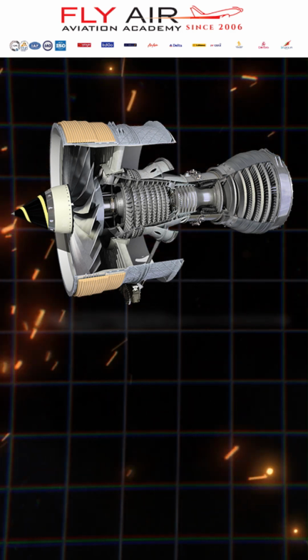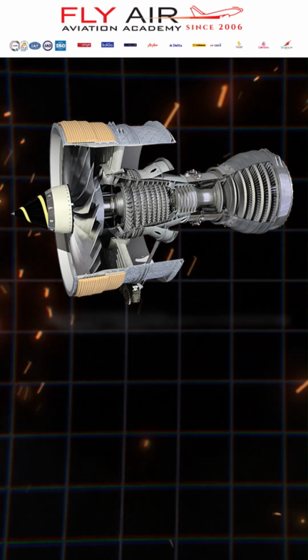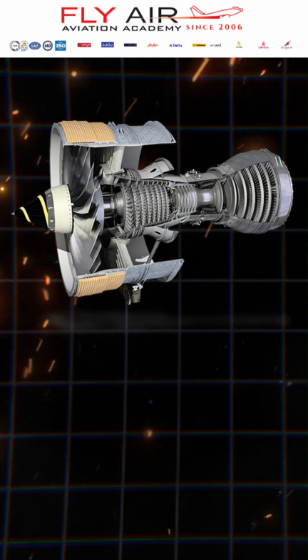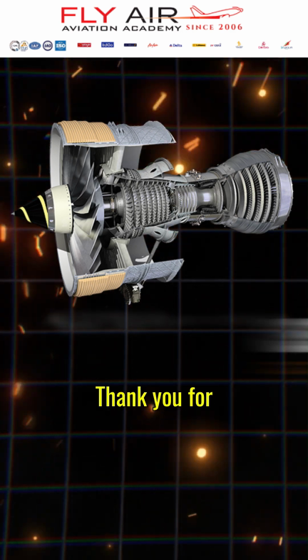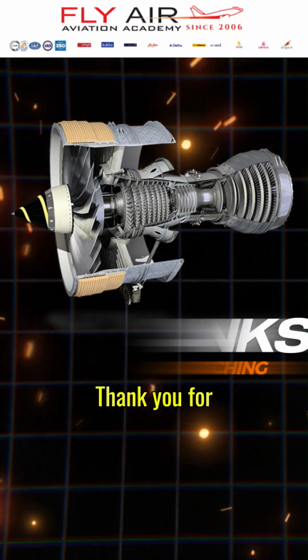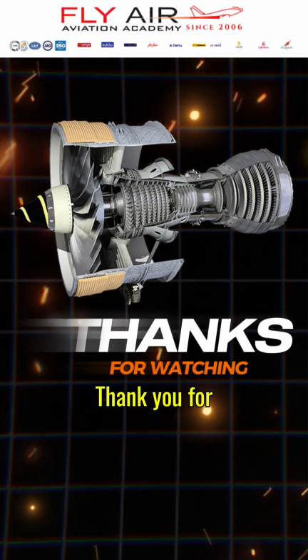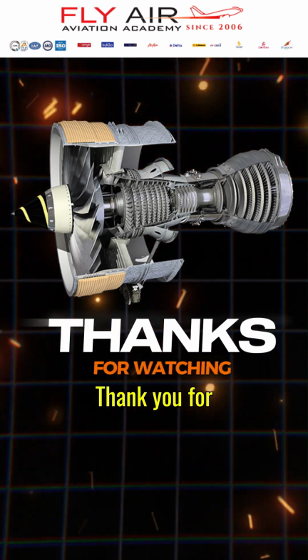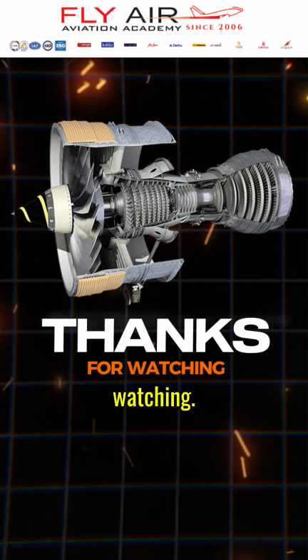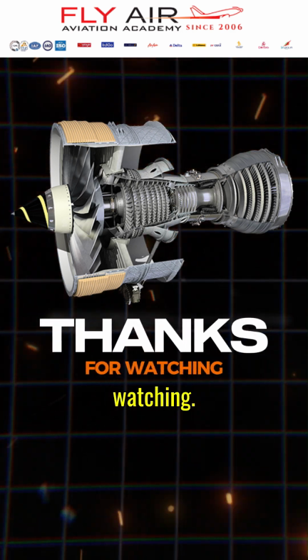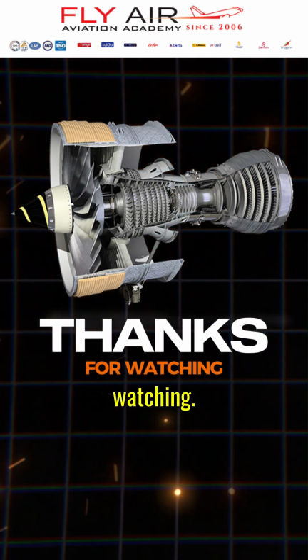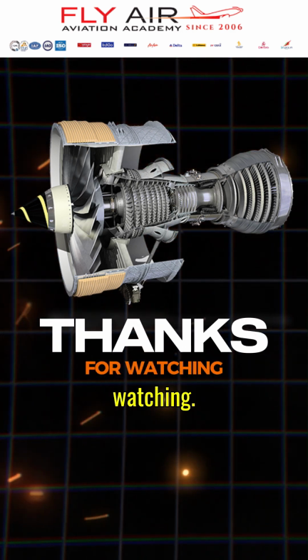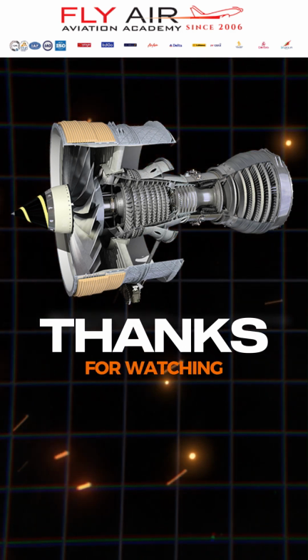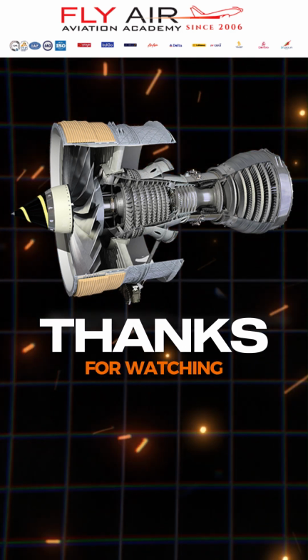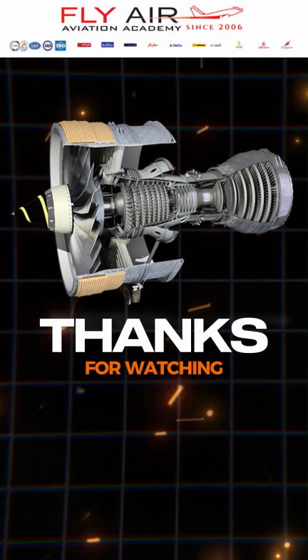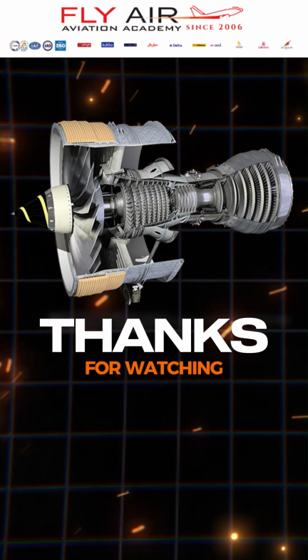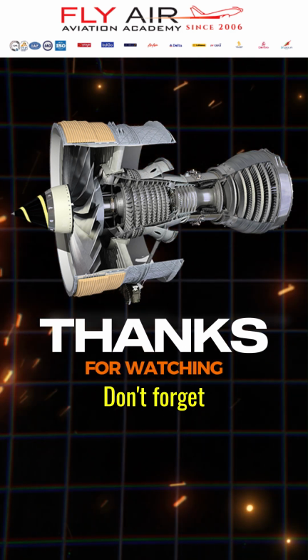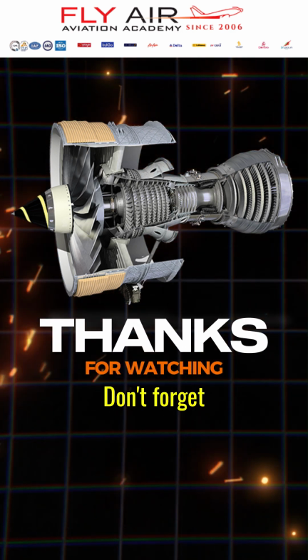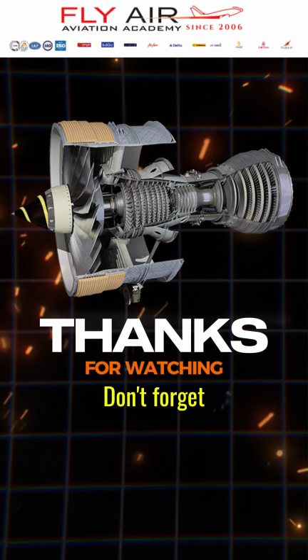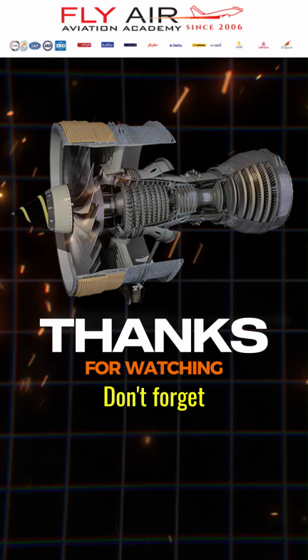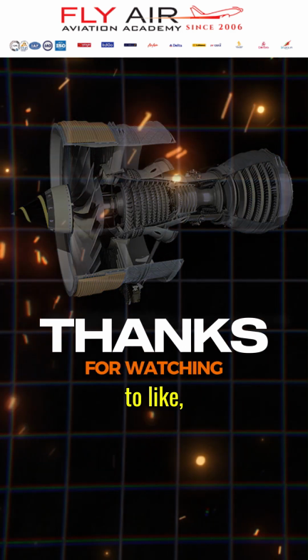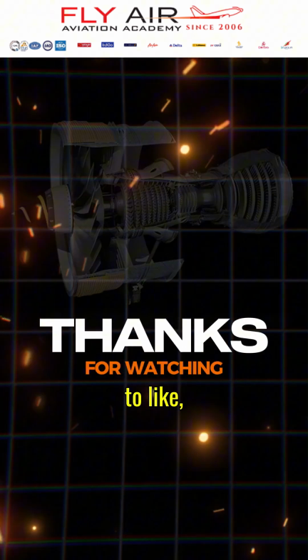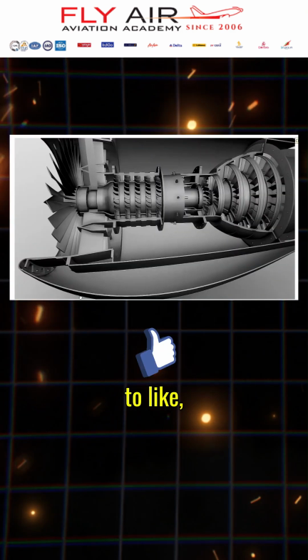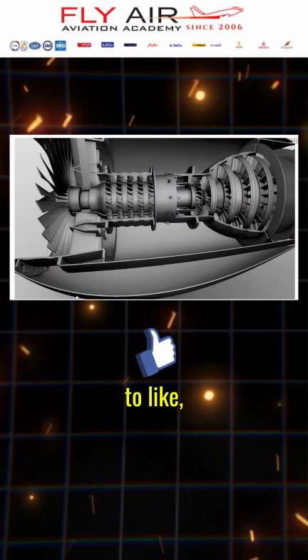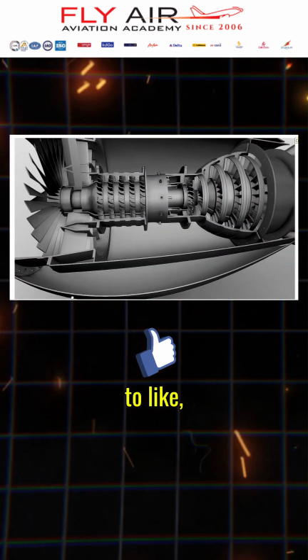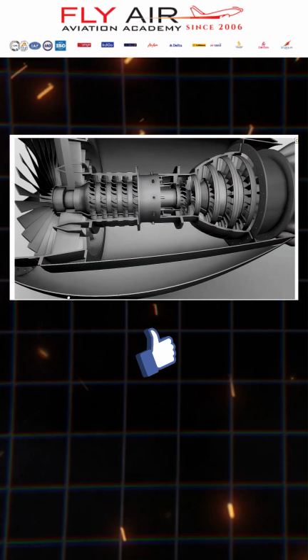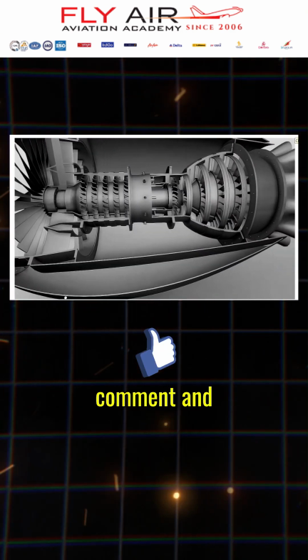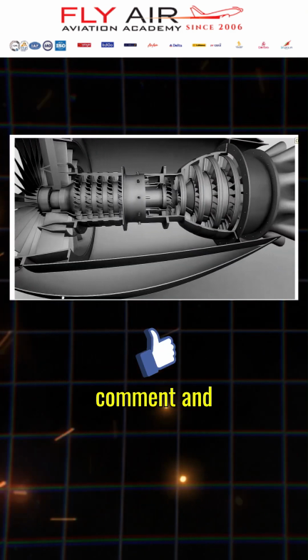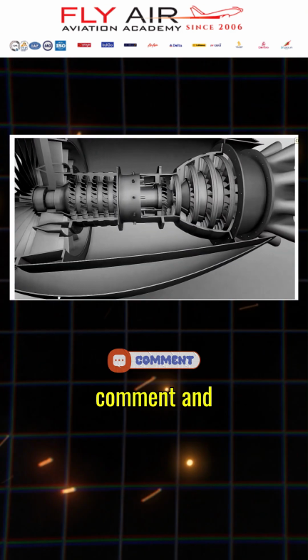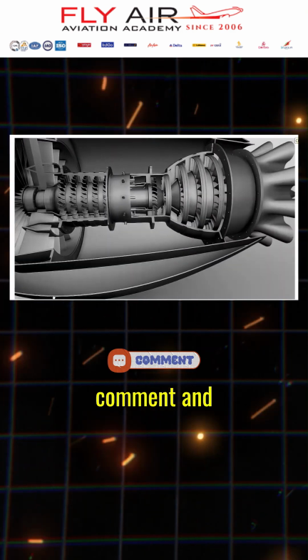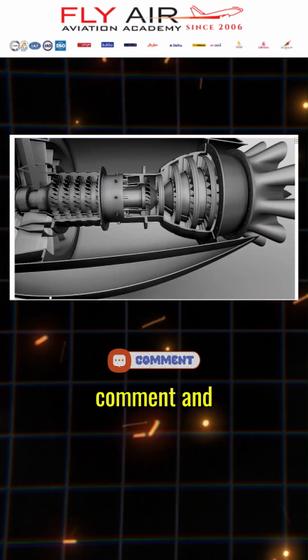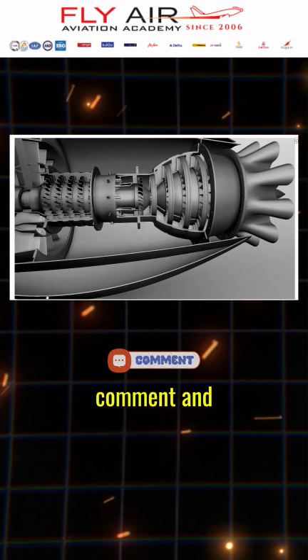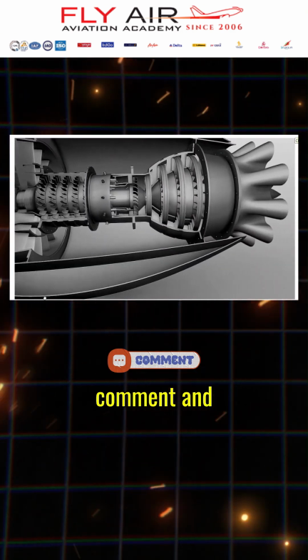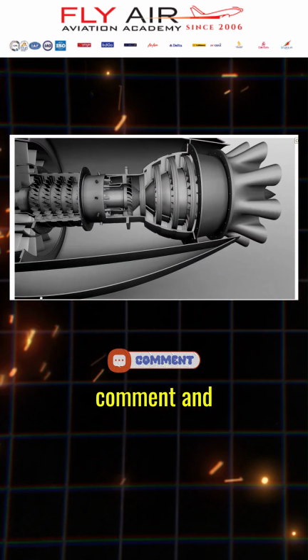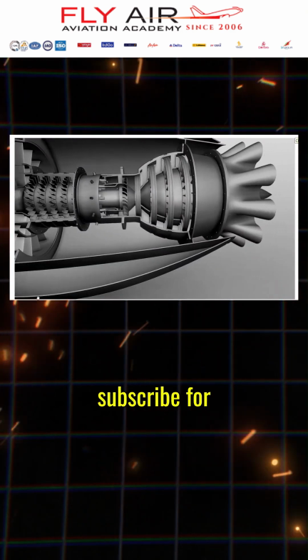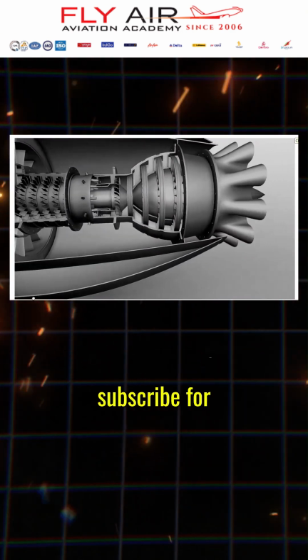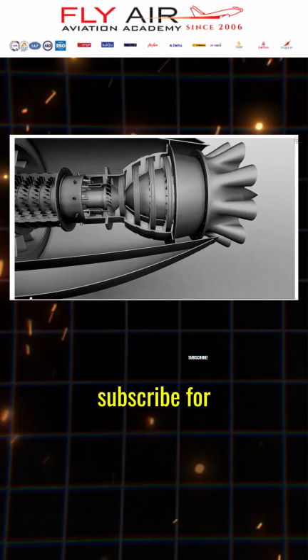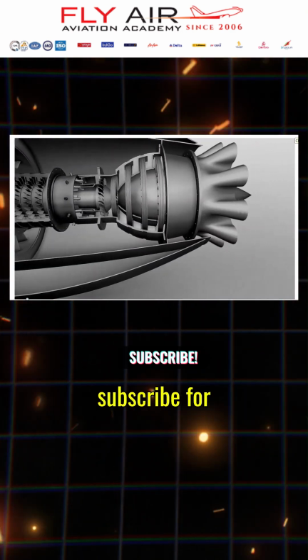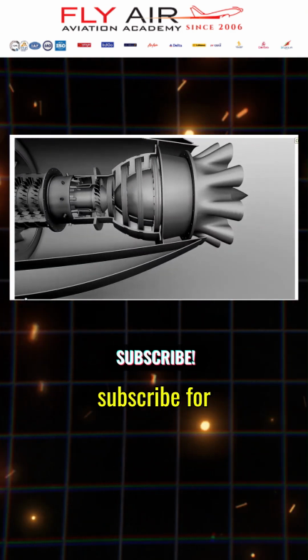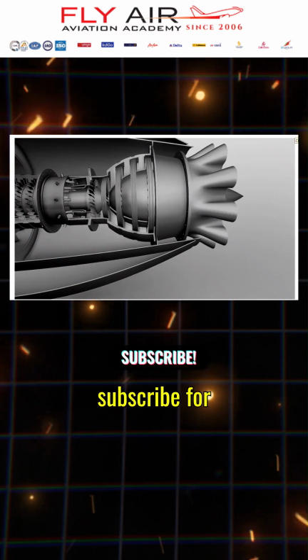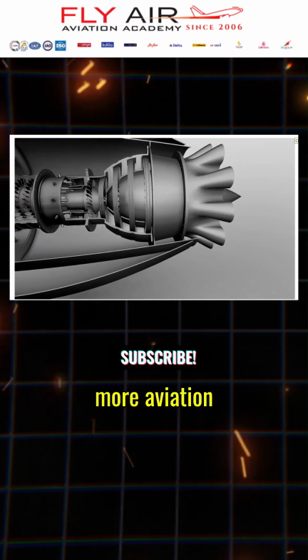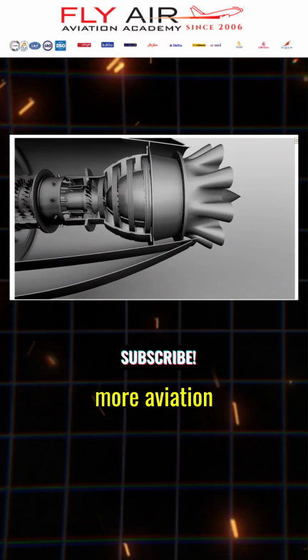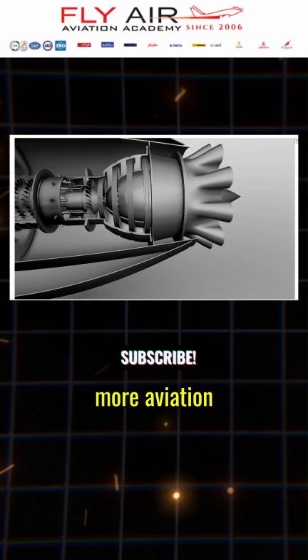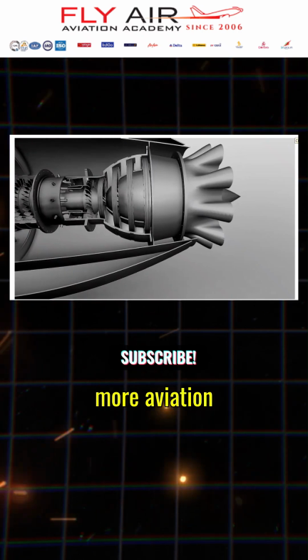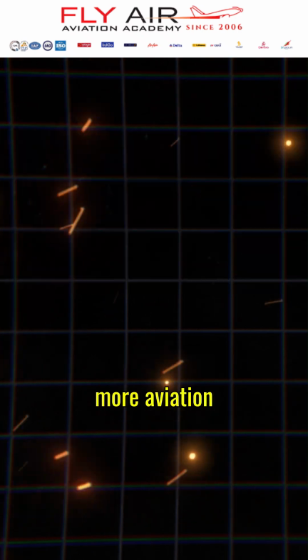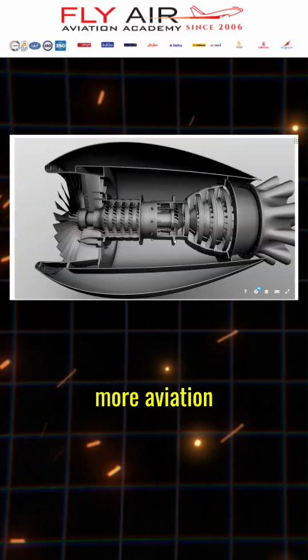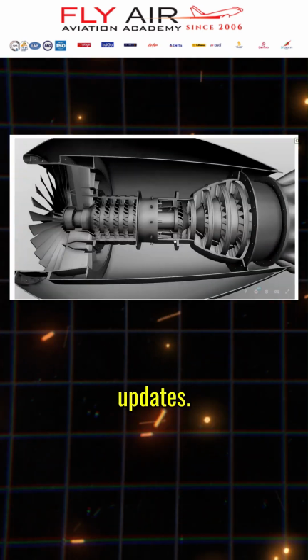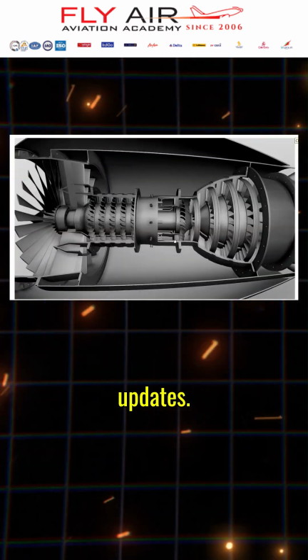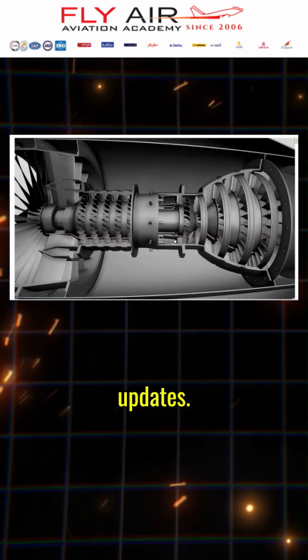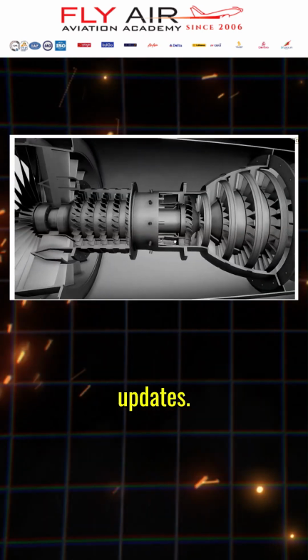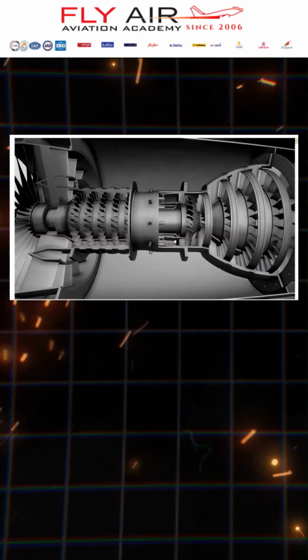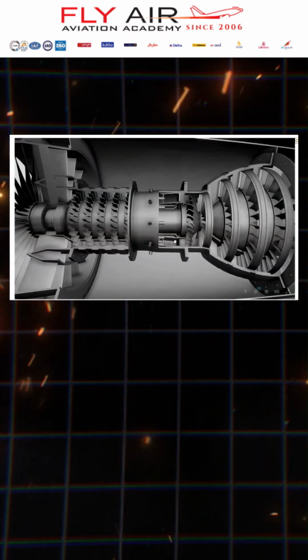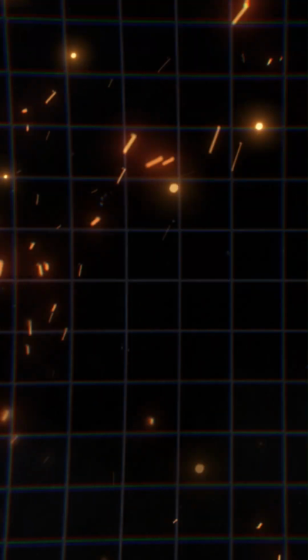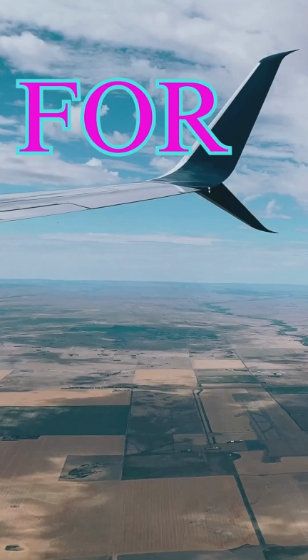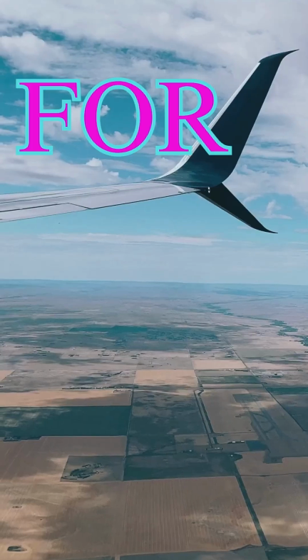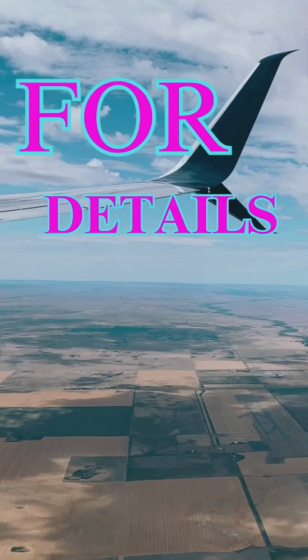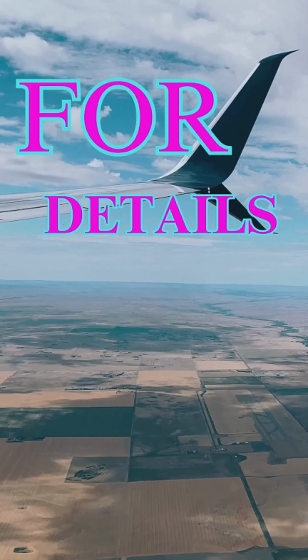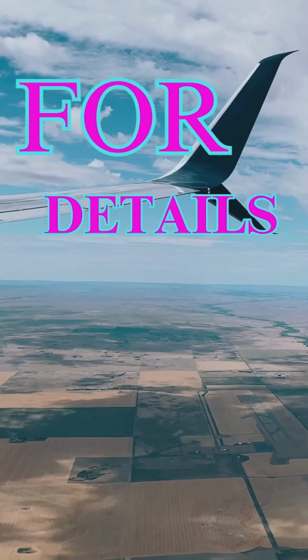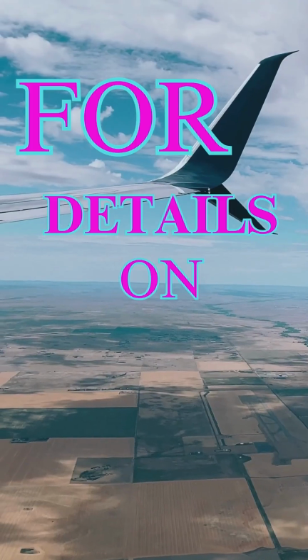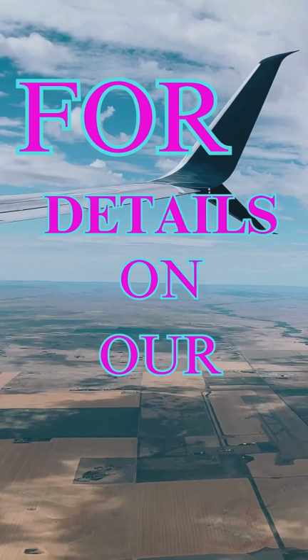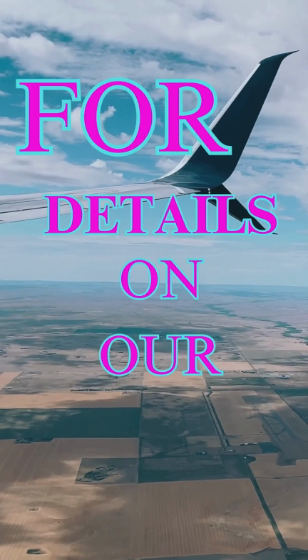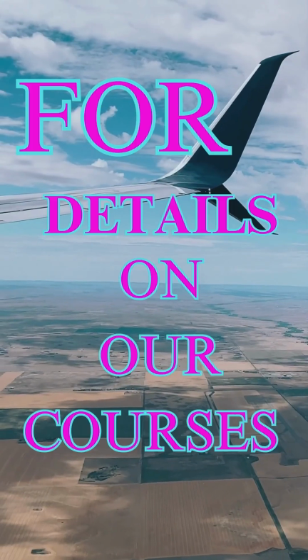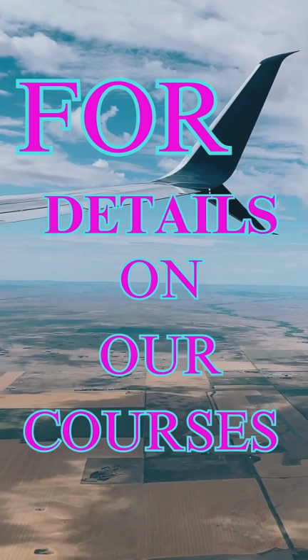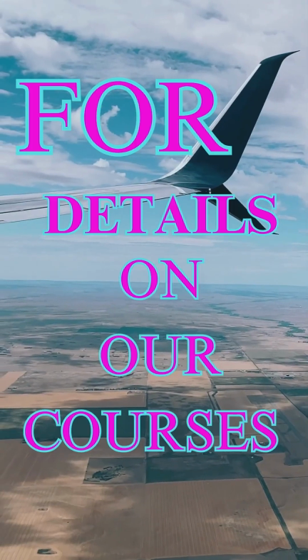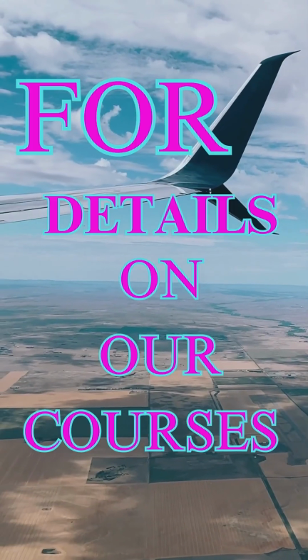Thank you for watching. Don't forget to like, comment, and subscribe for more aviation updates.